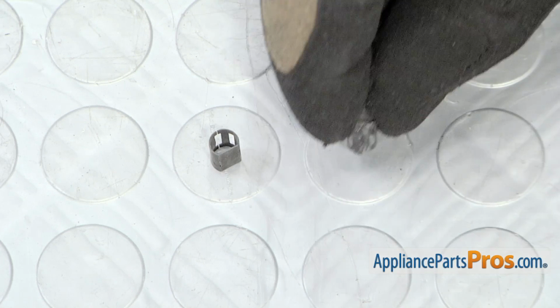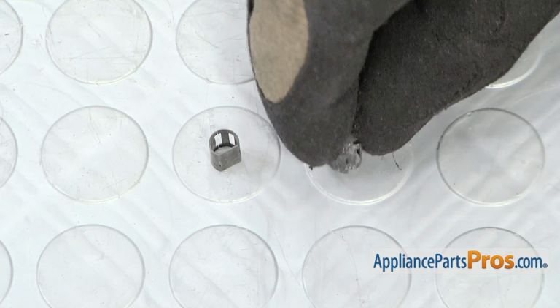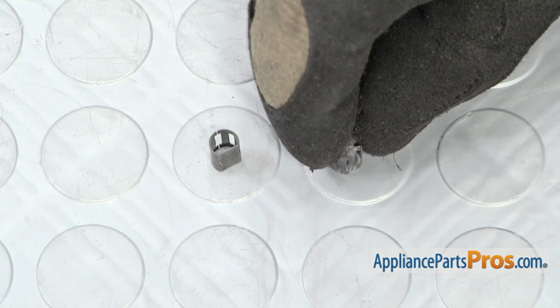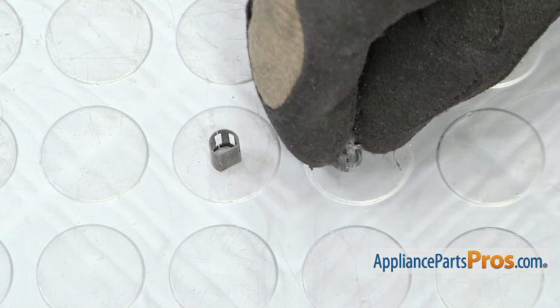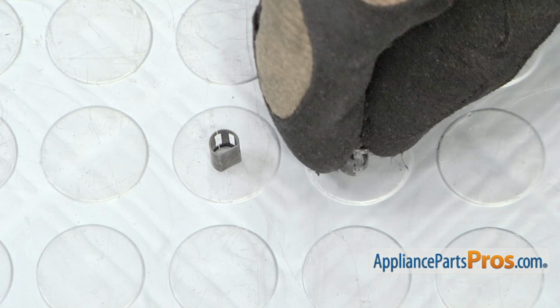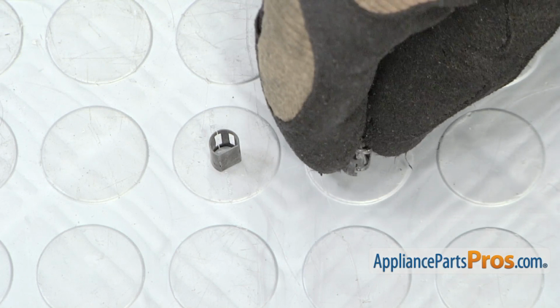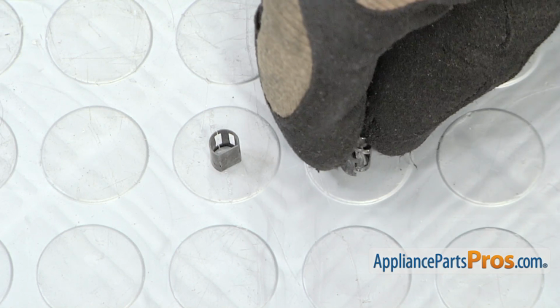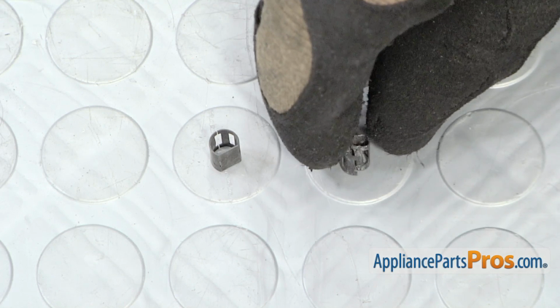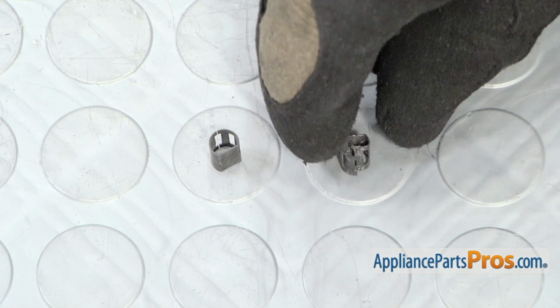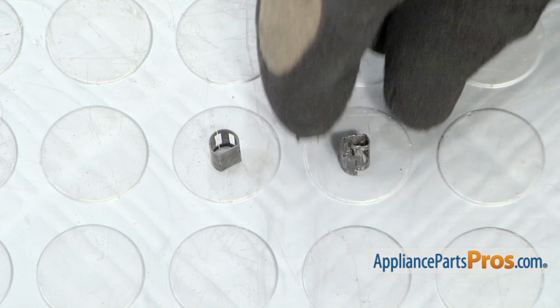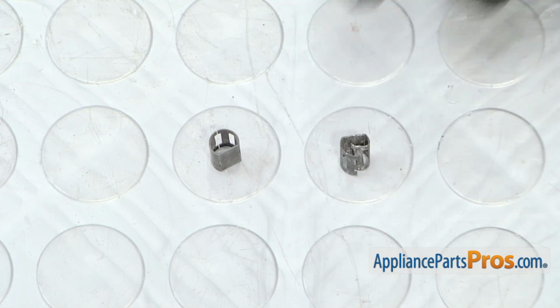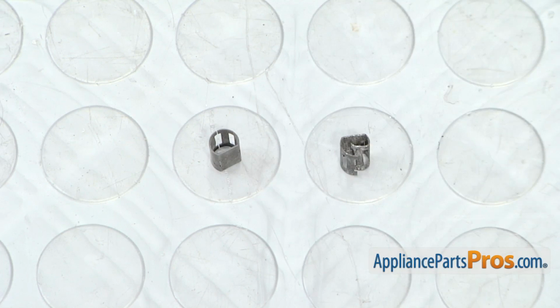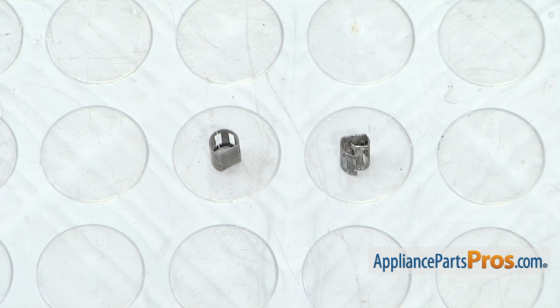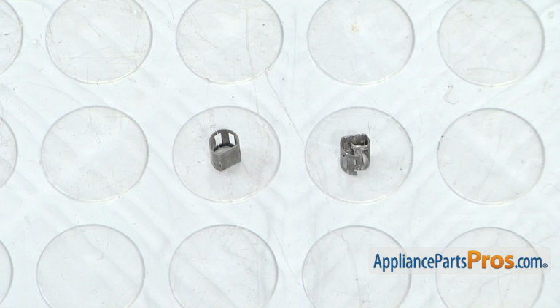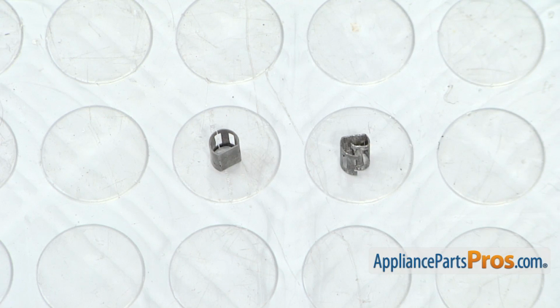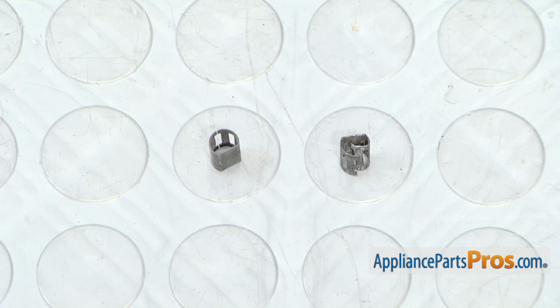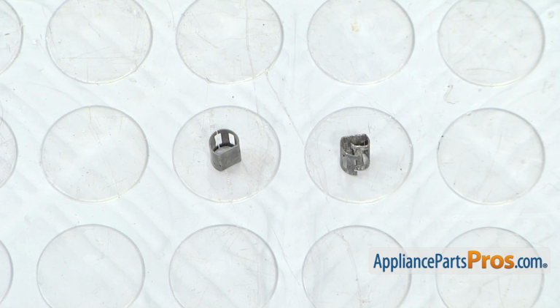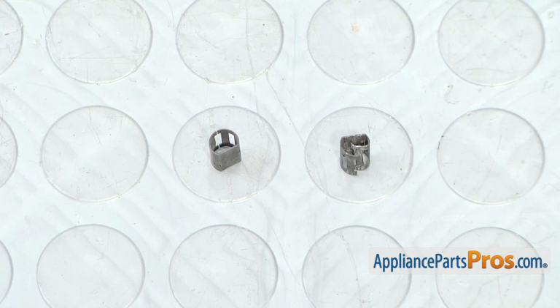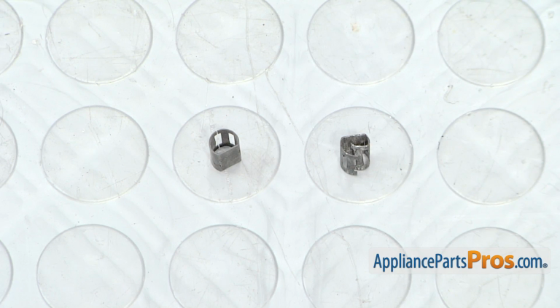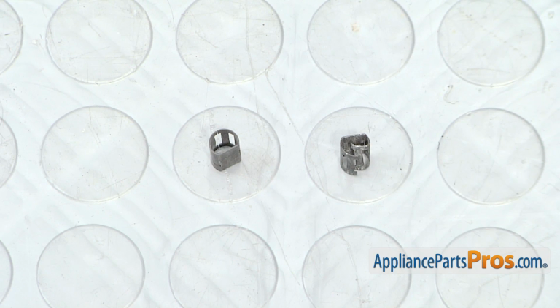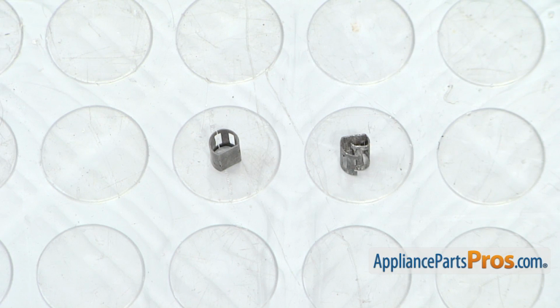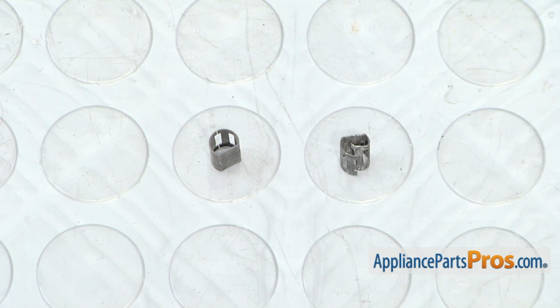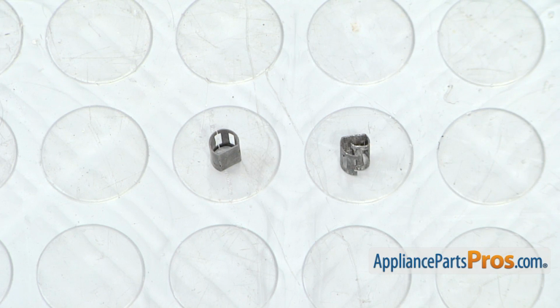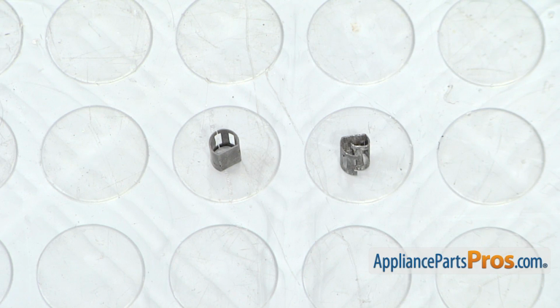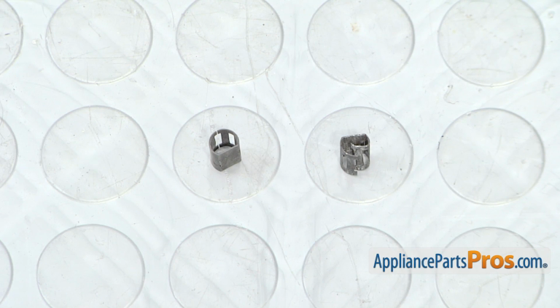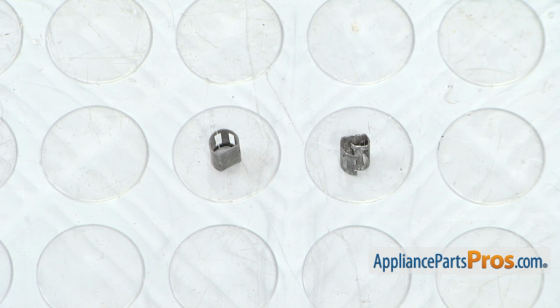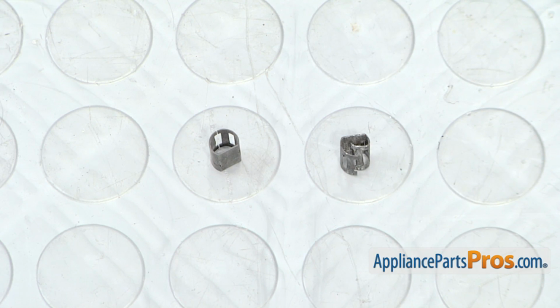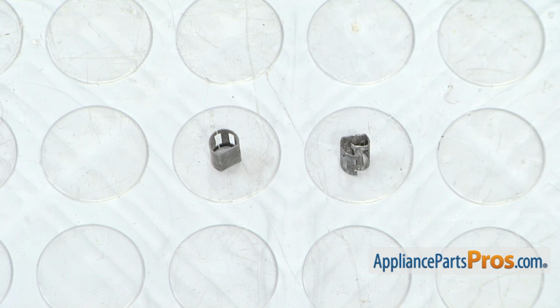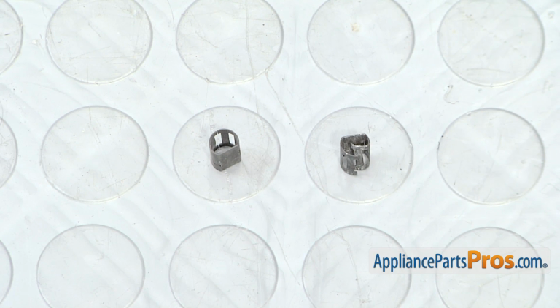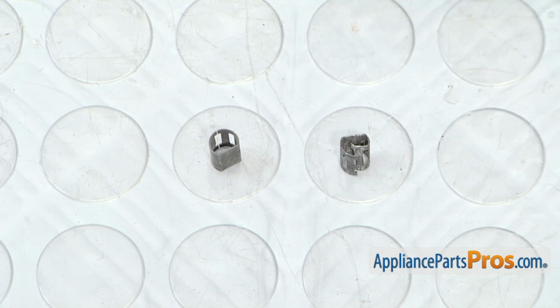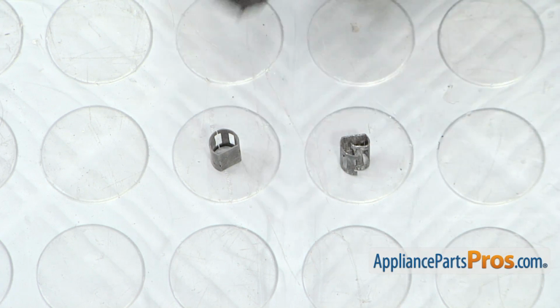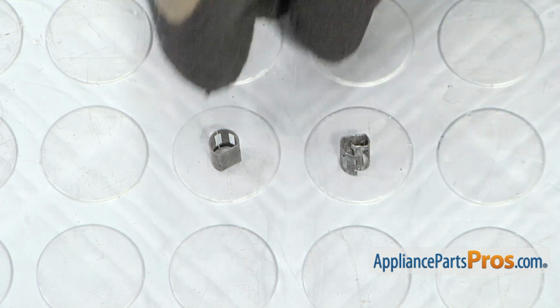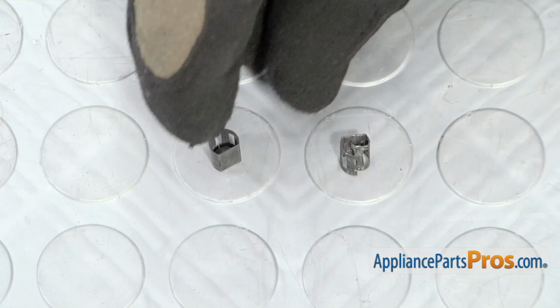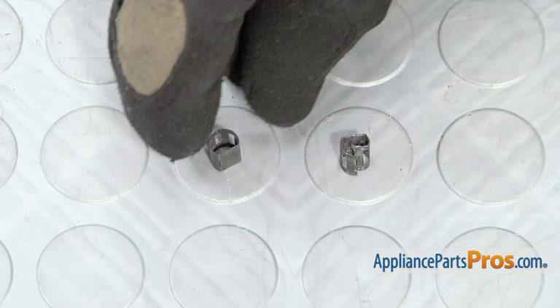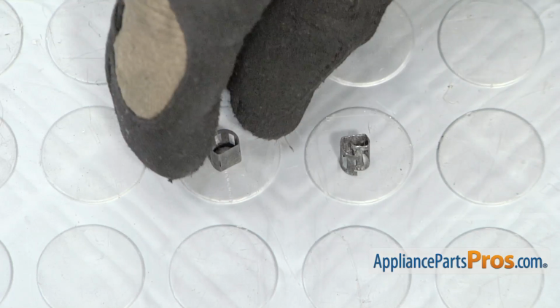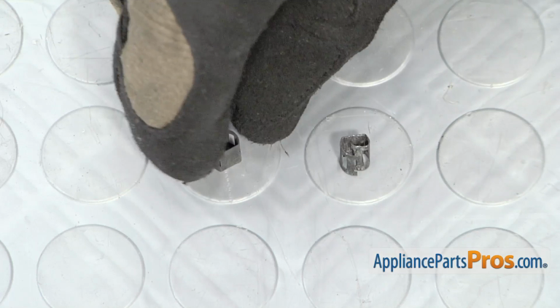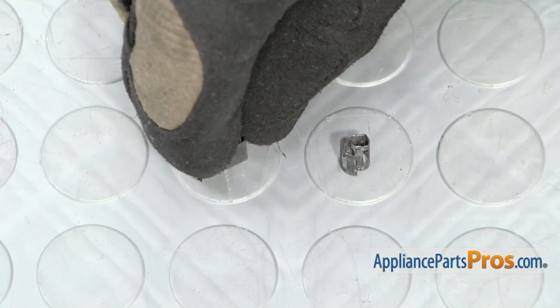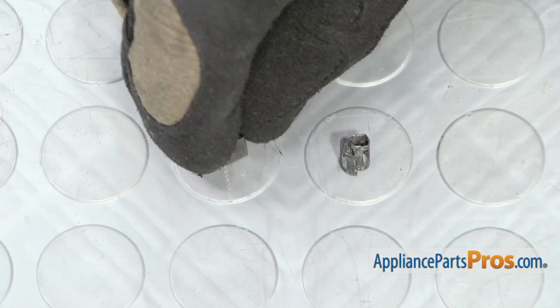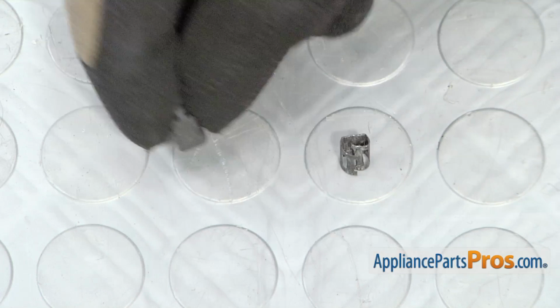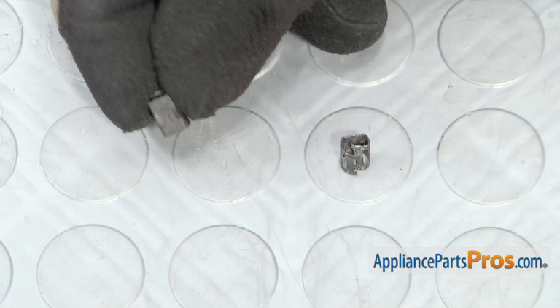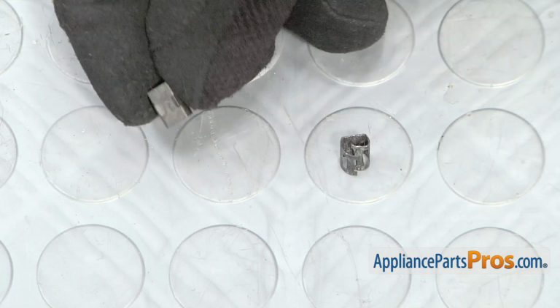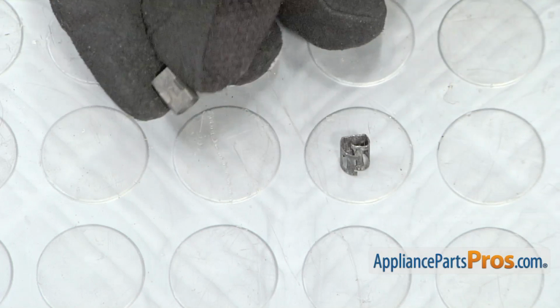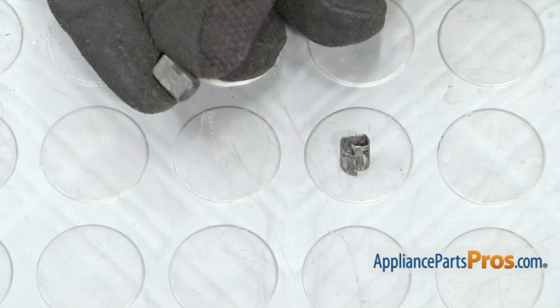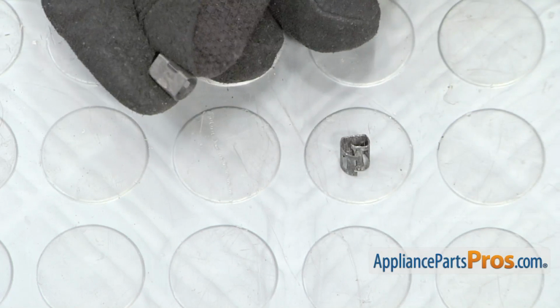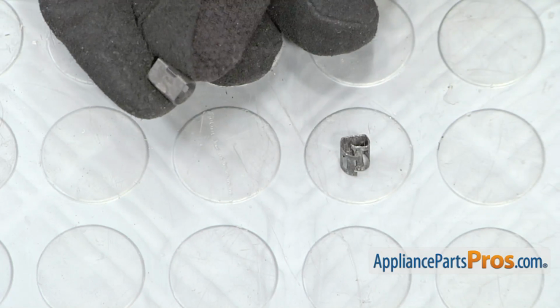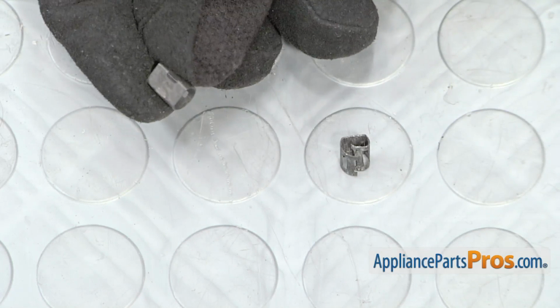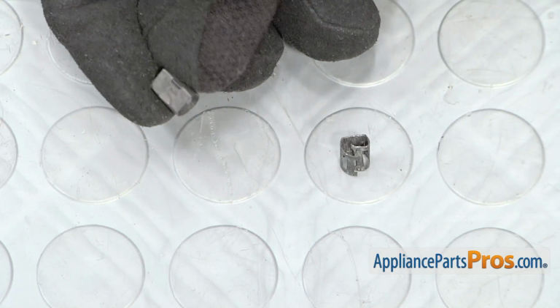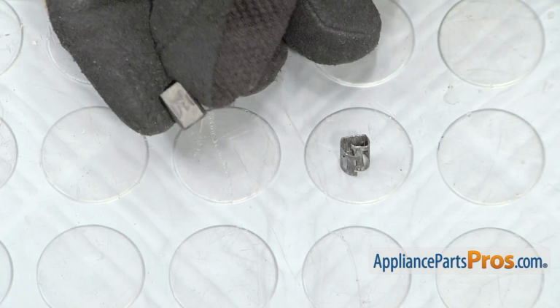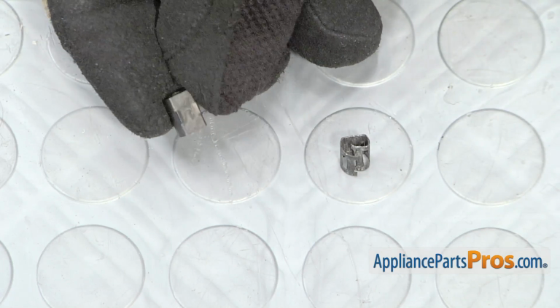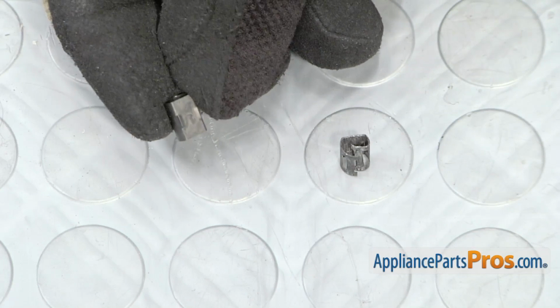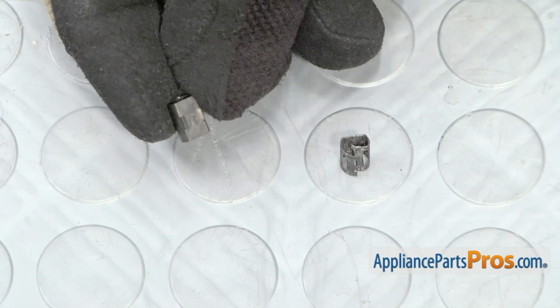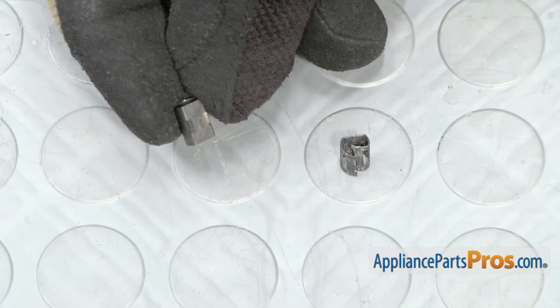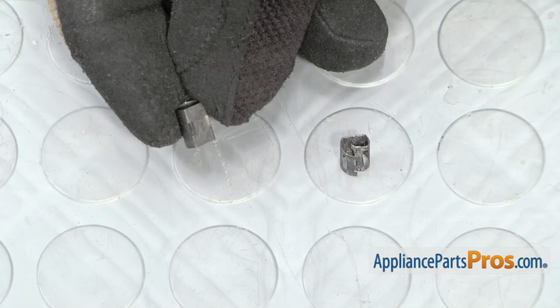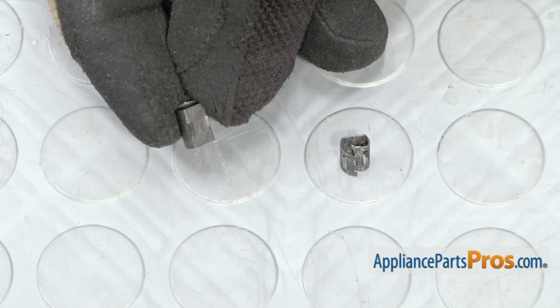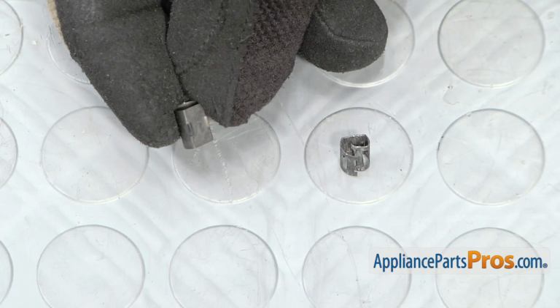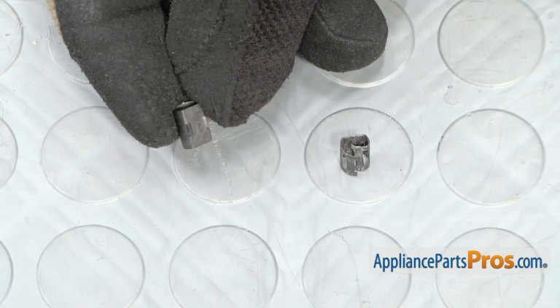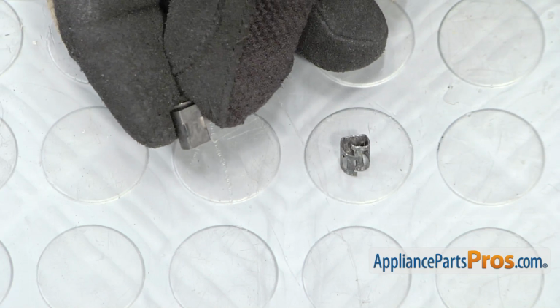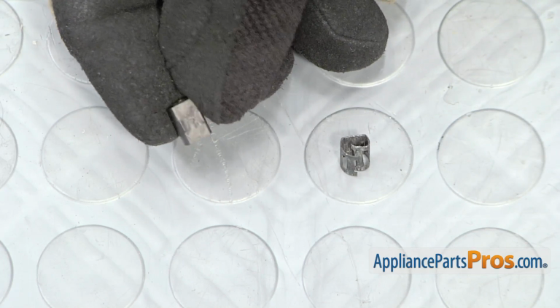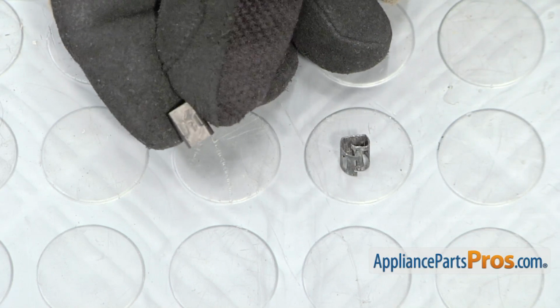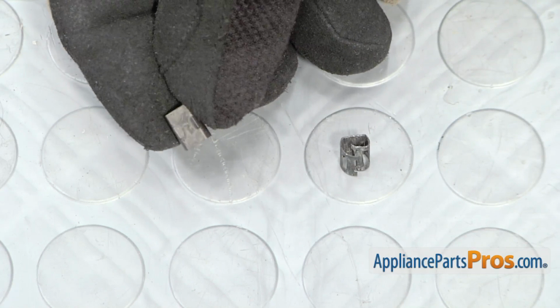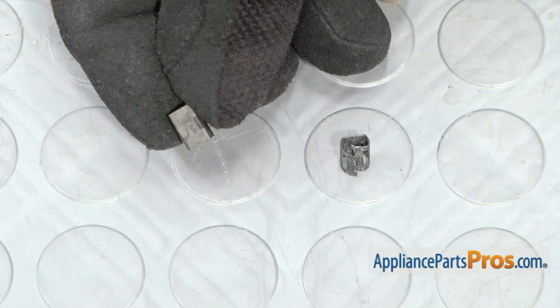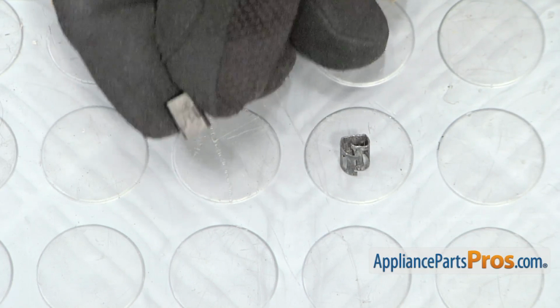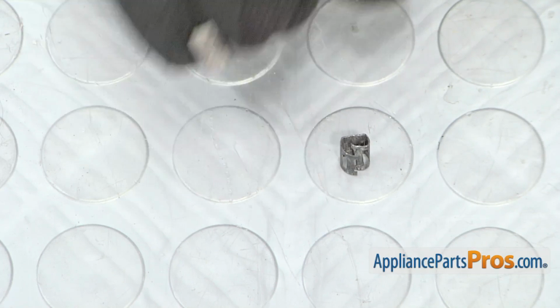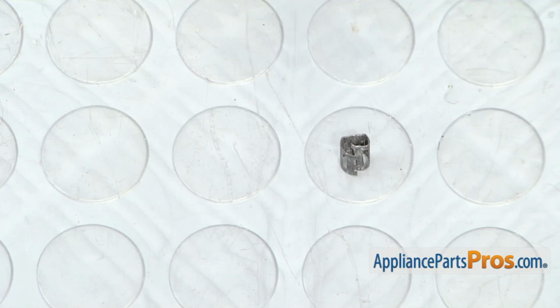Here's the old knob insert next to the new one. If you already have the new part, great. If not, you can get it at AppliancePartsPros.com.